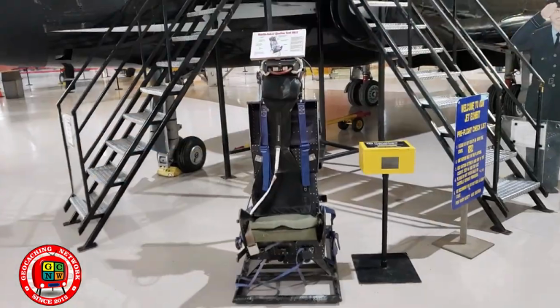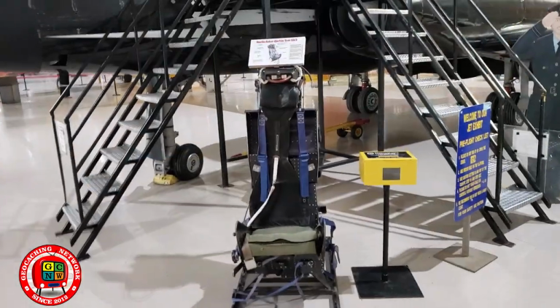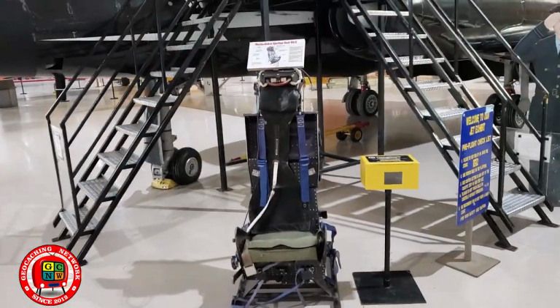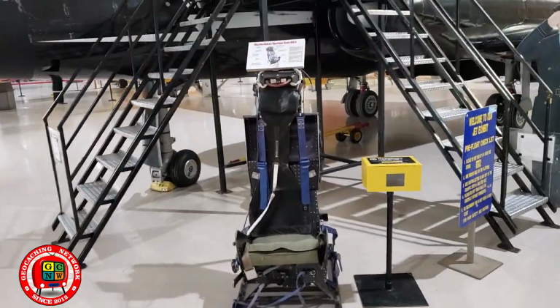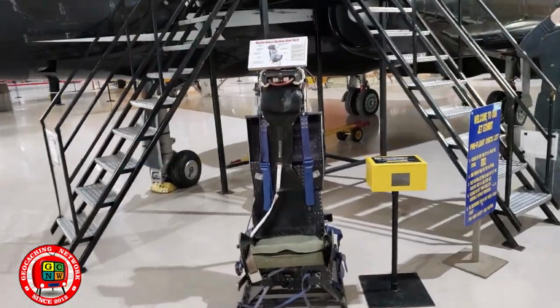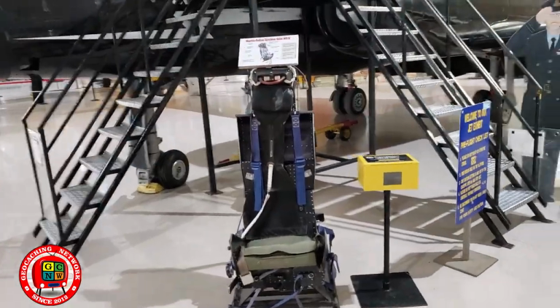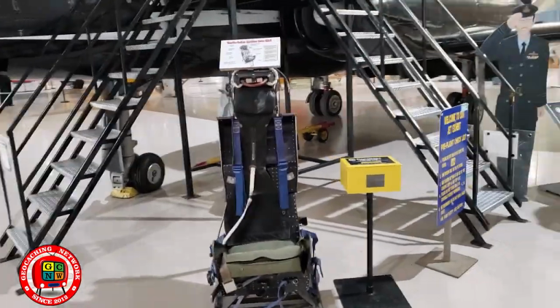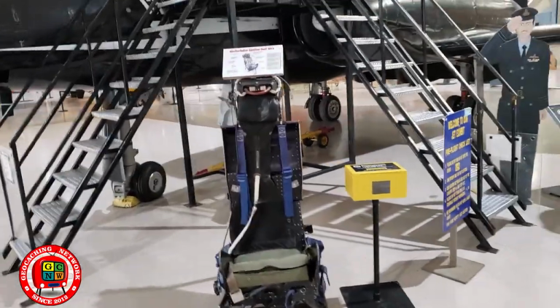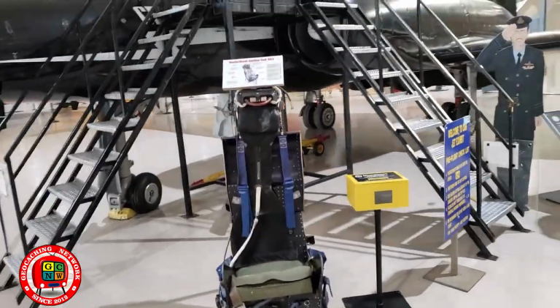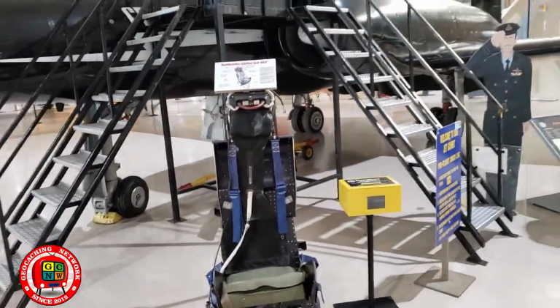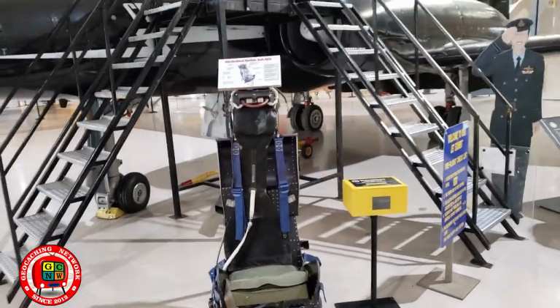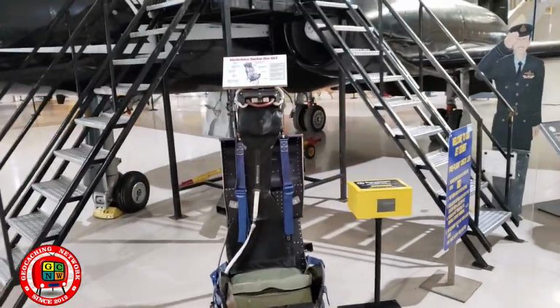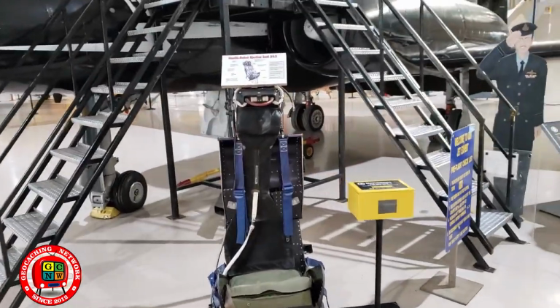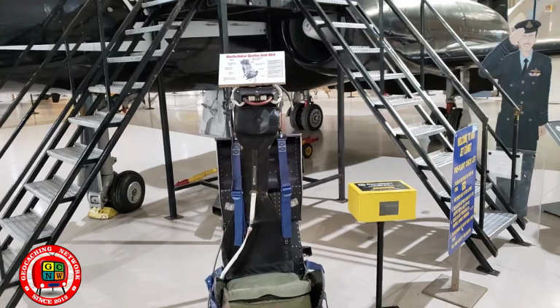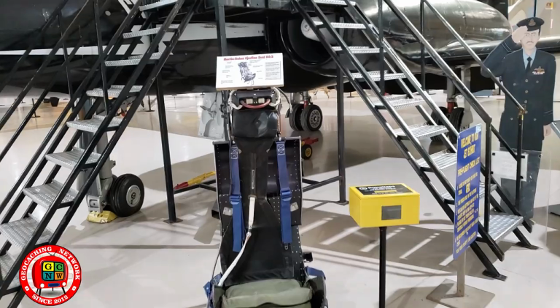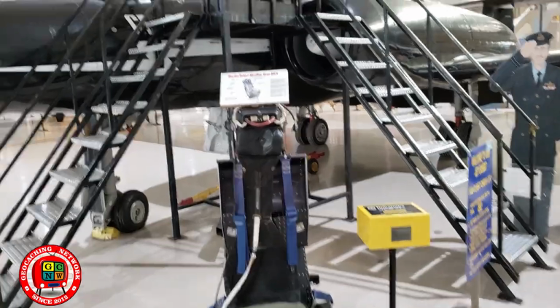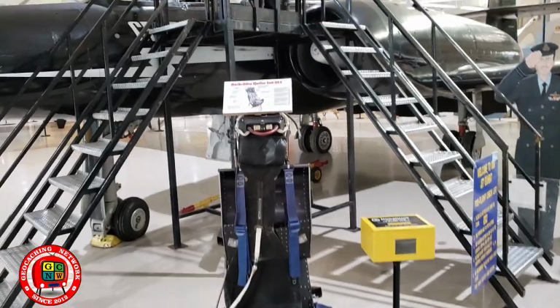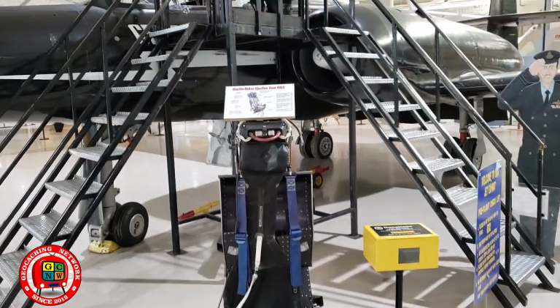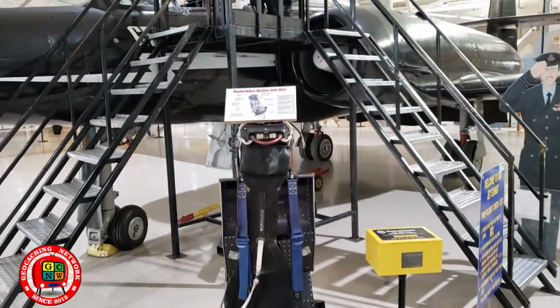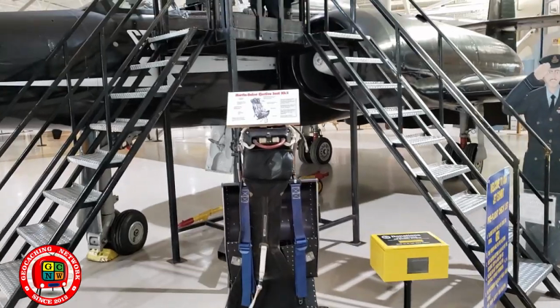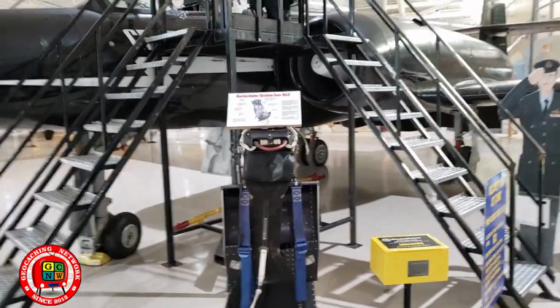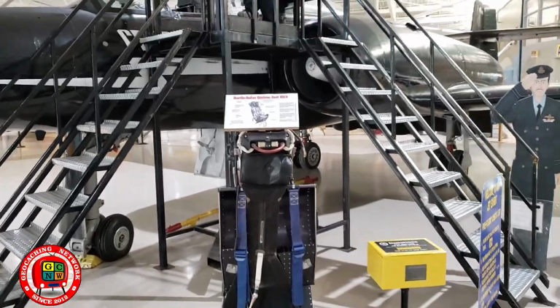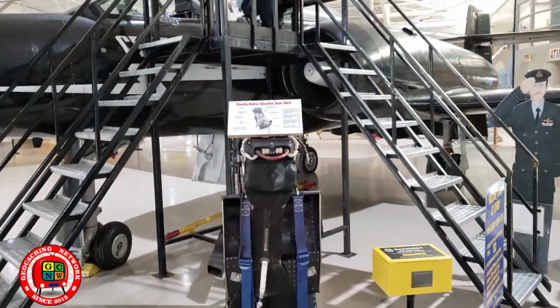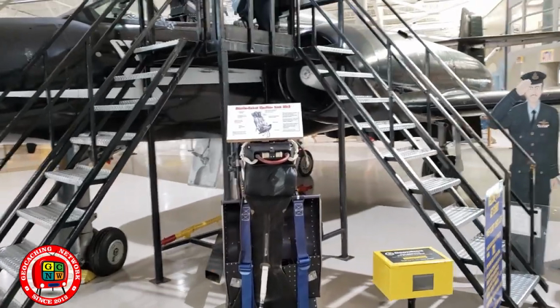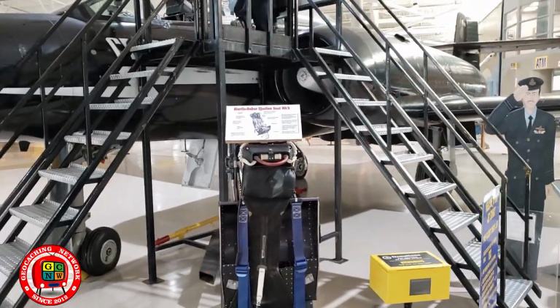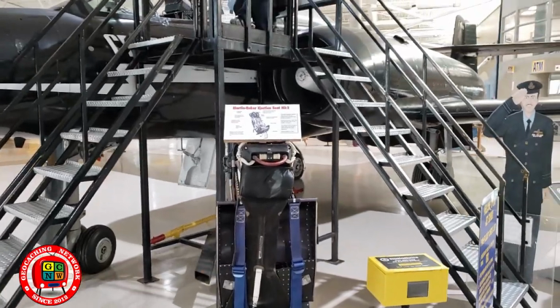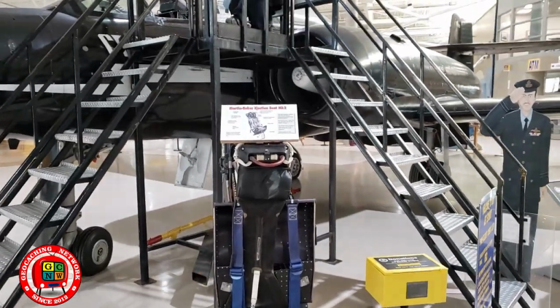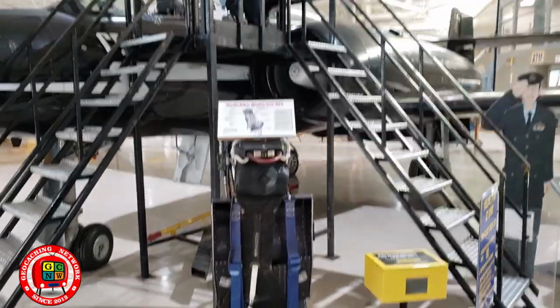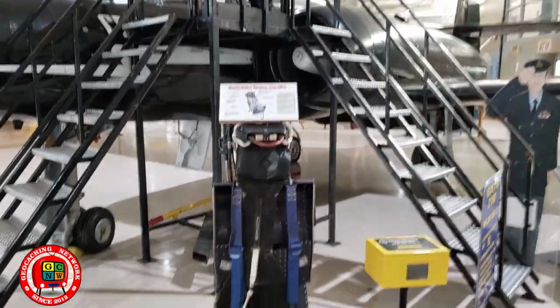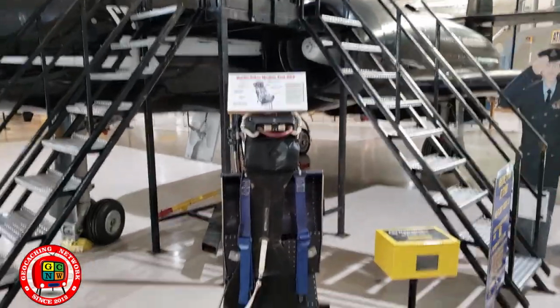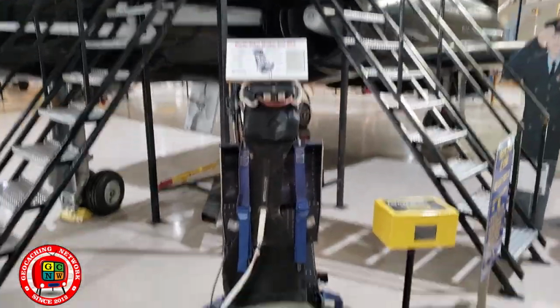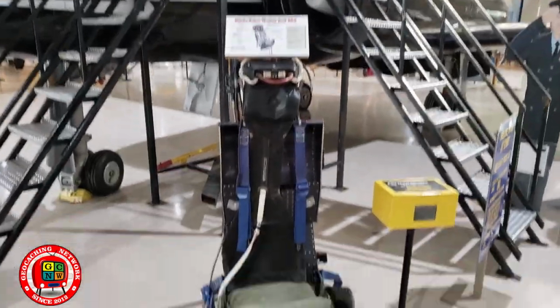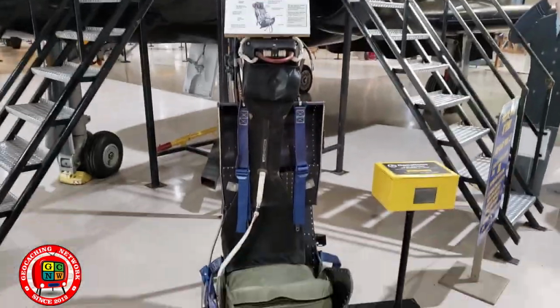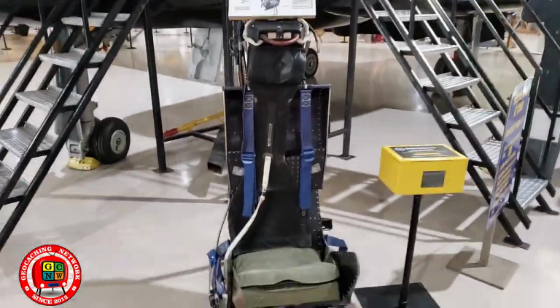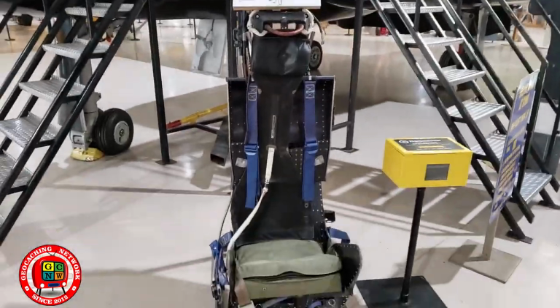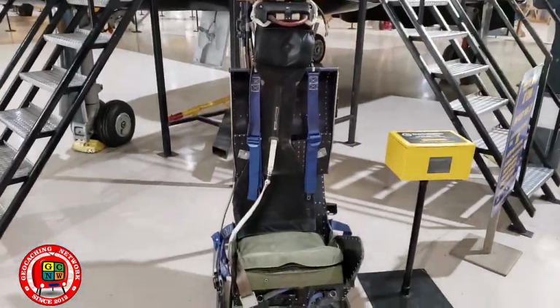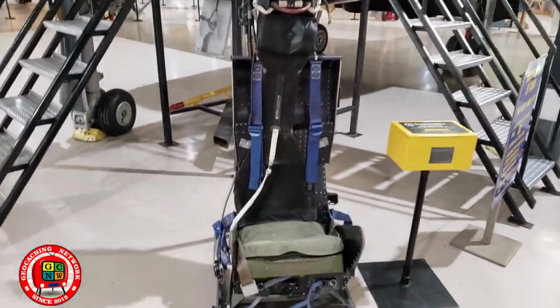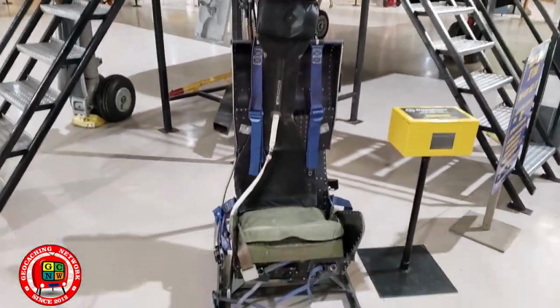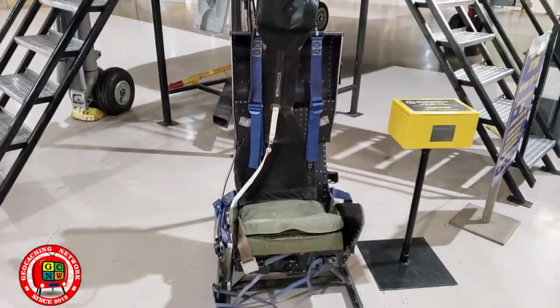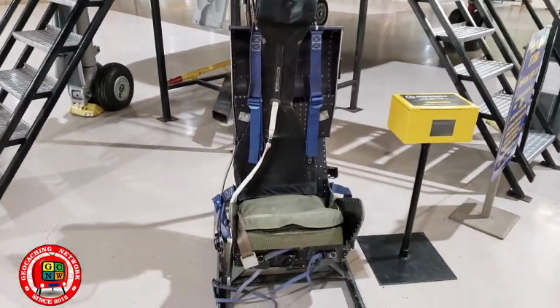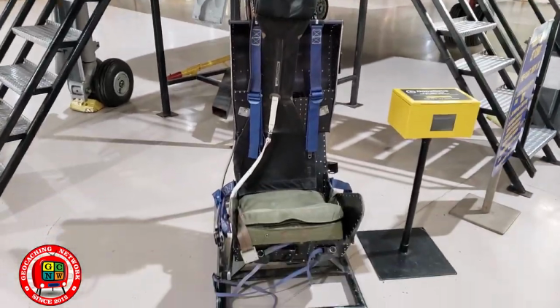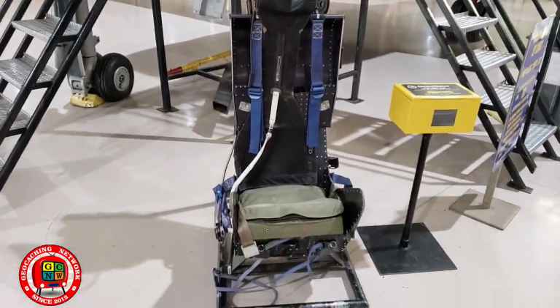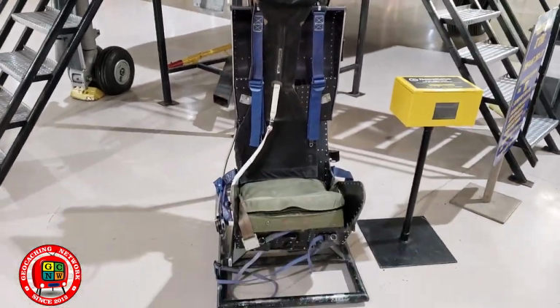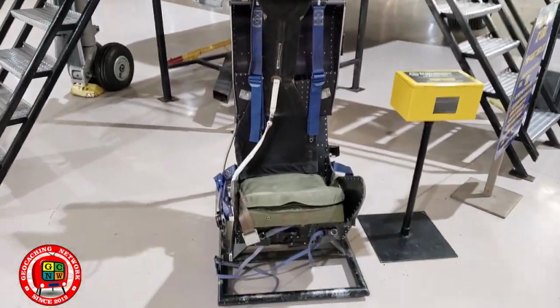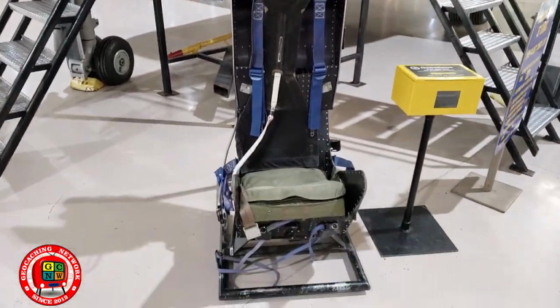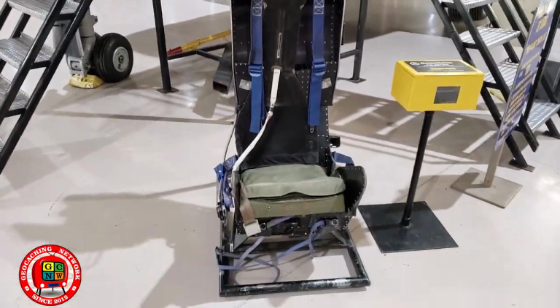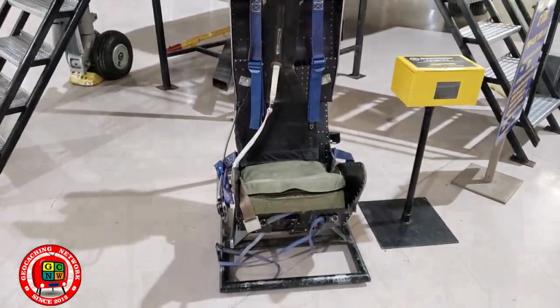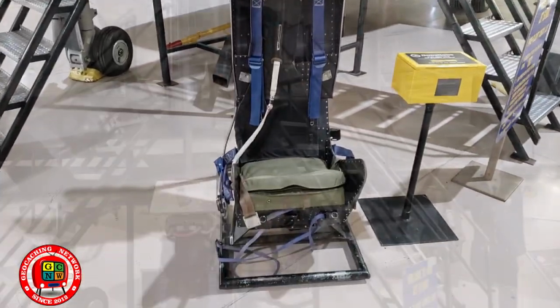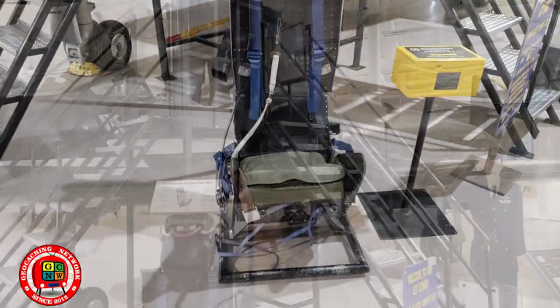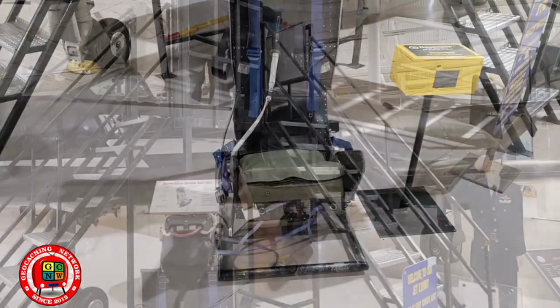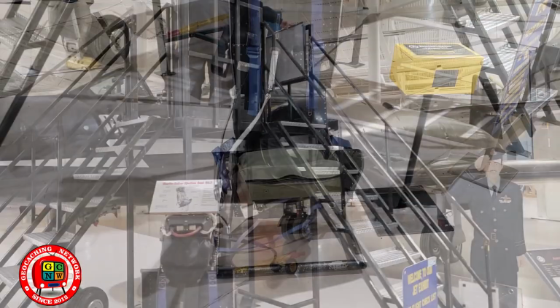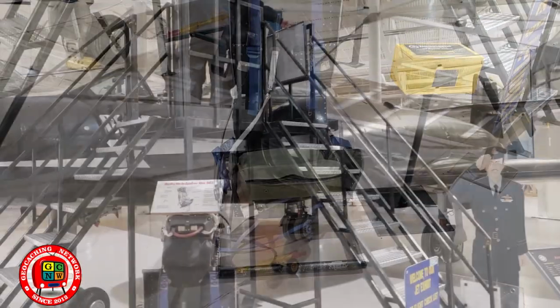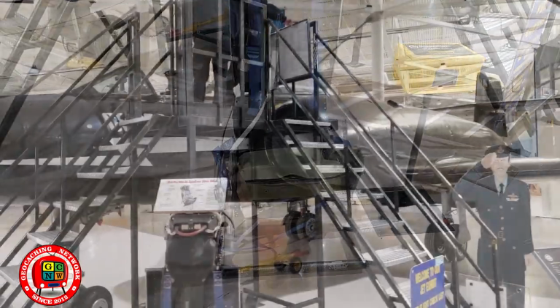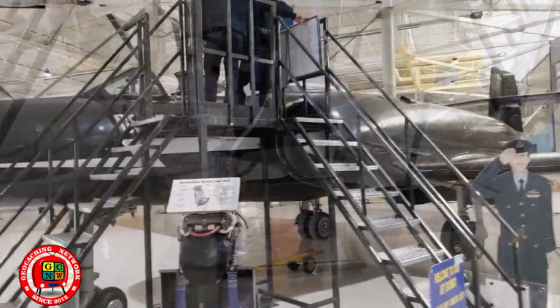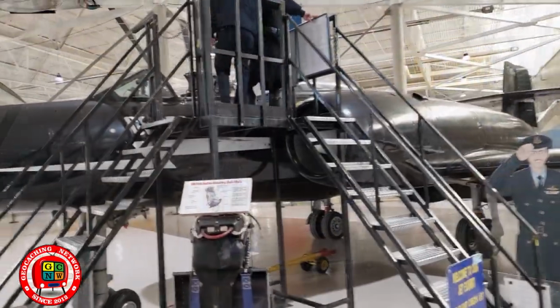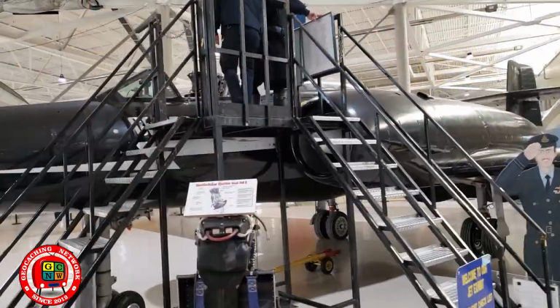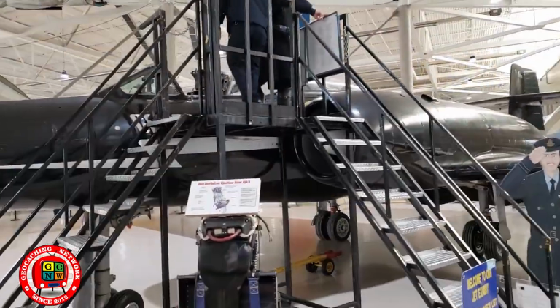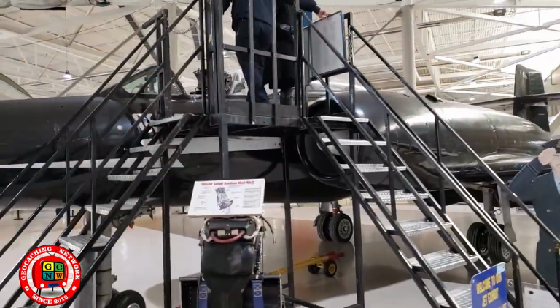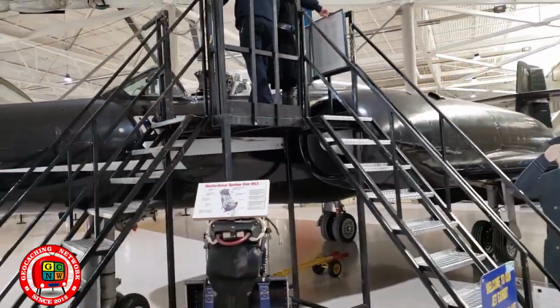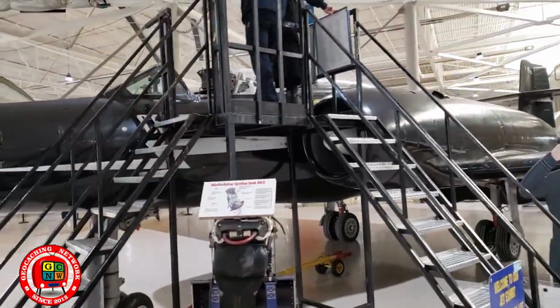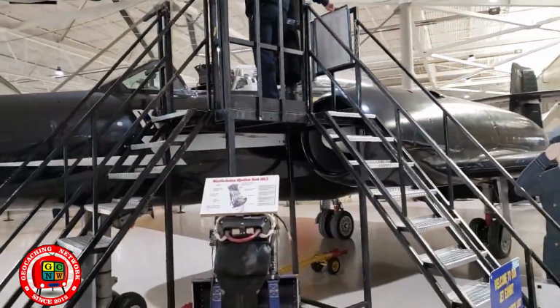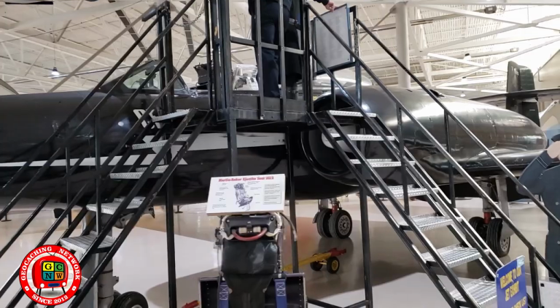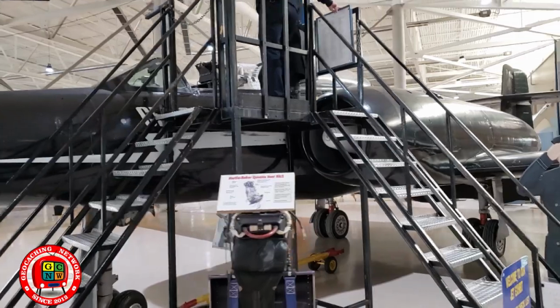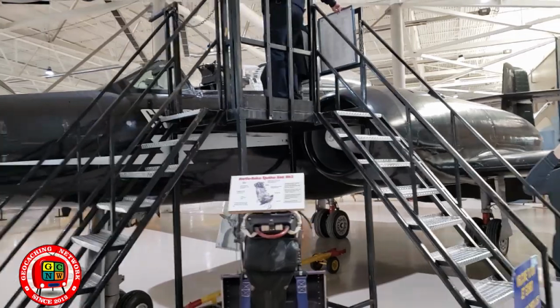And the de Havilland Vampire — ejector seat.